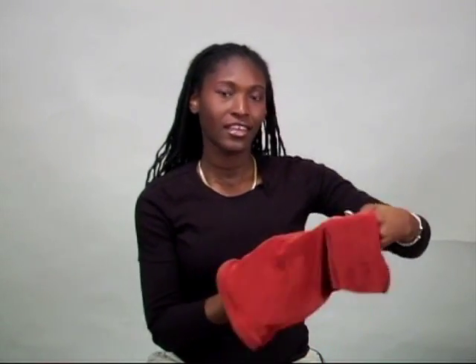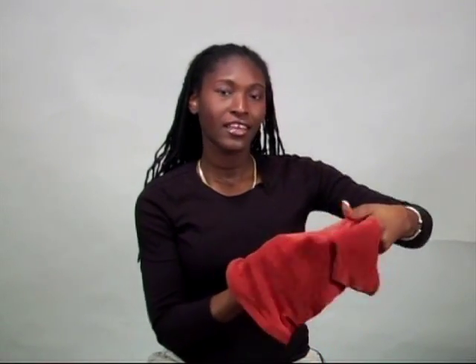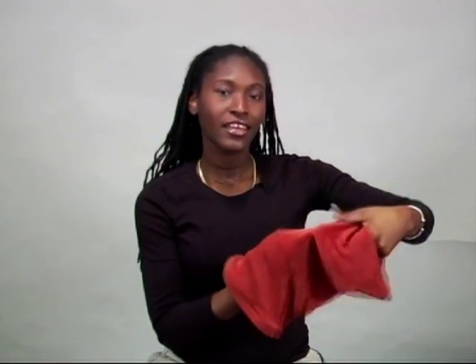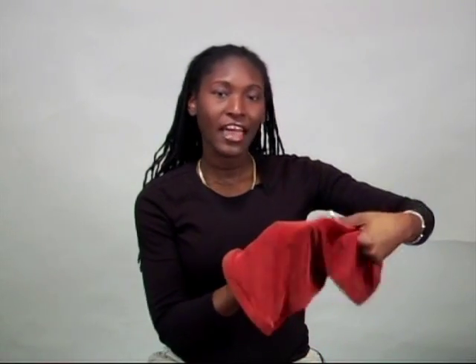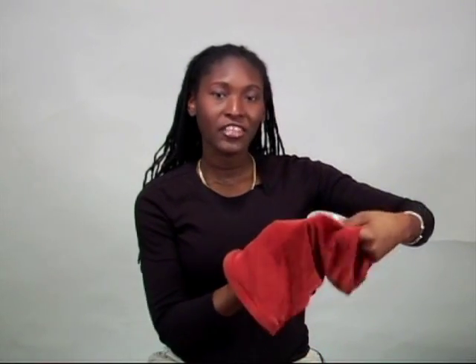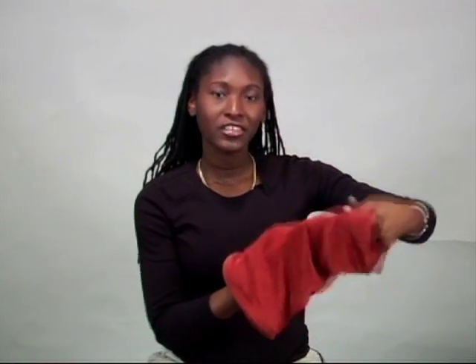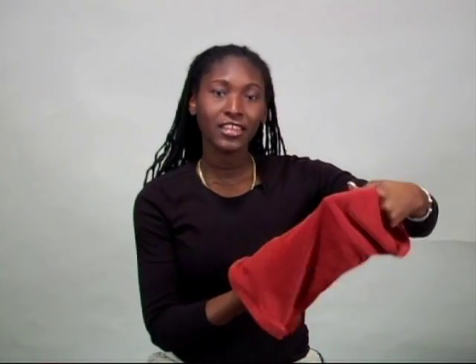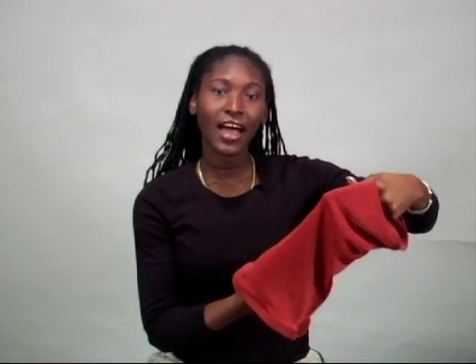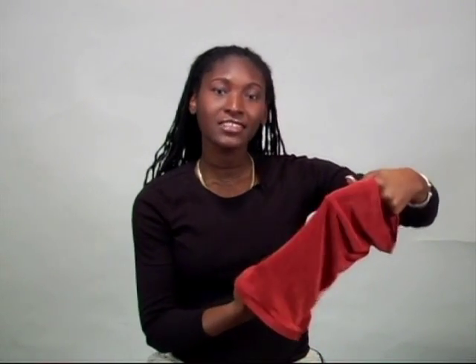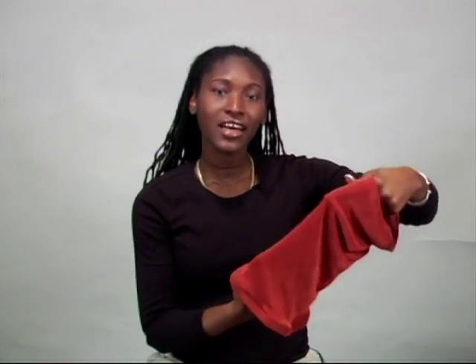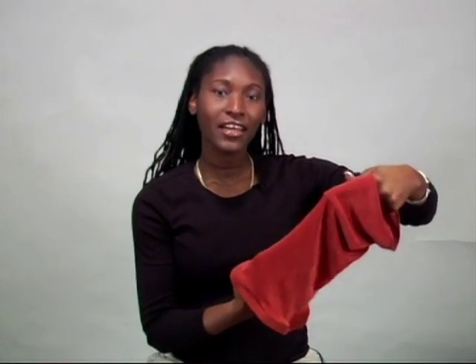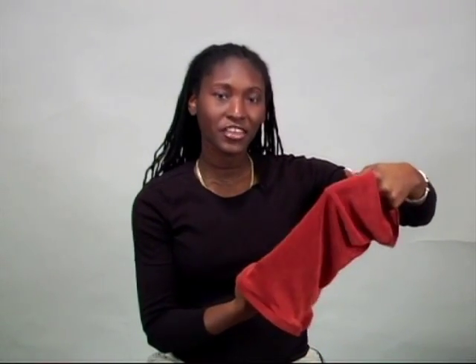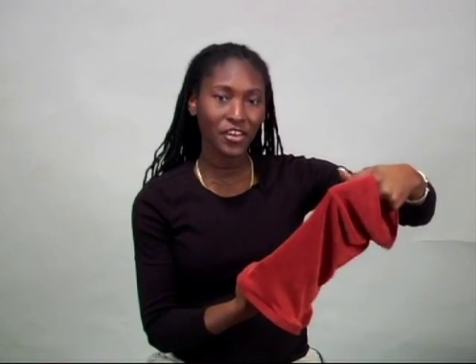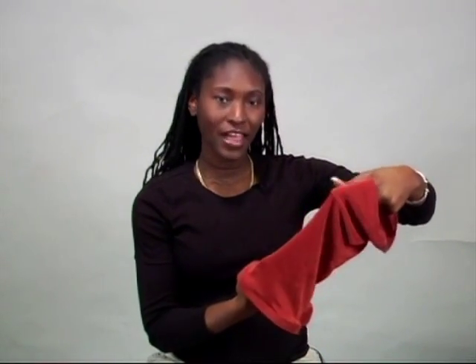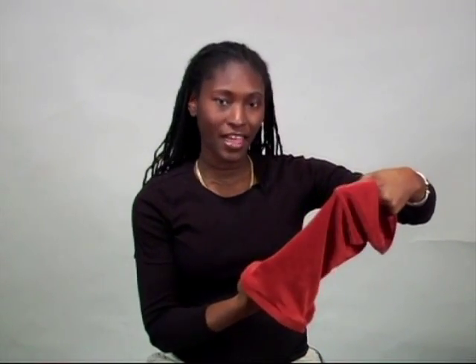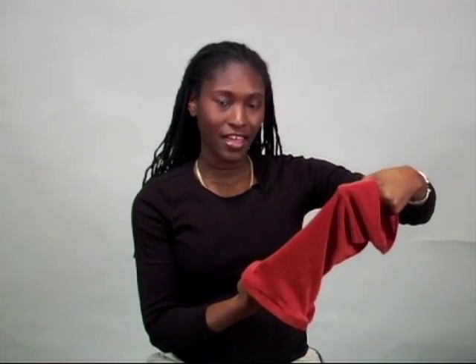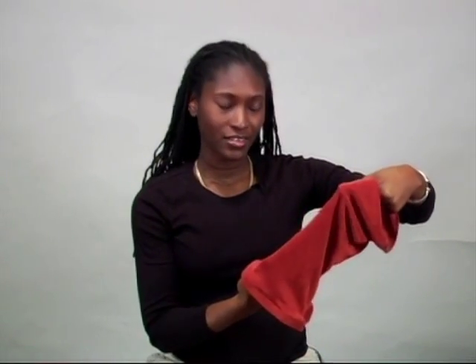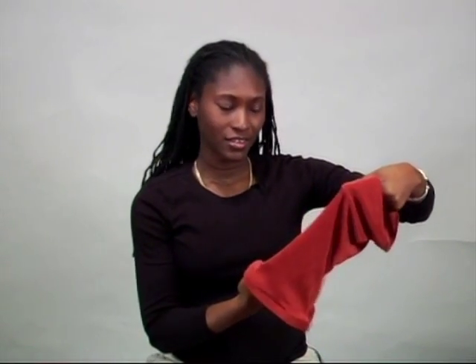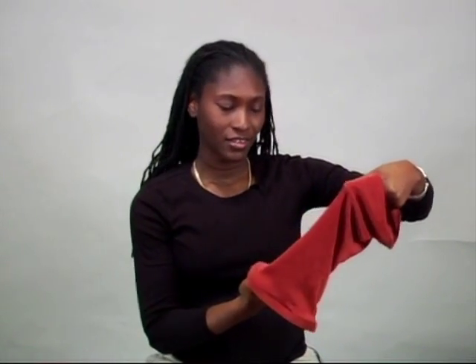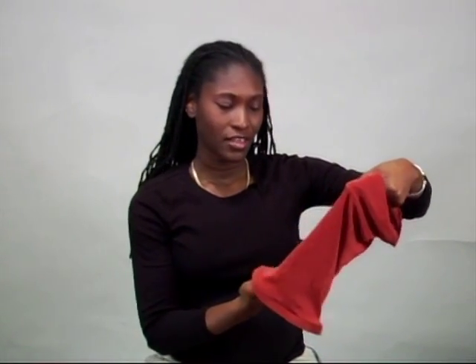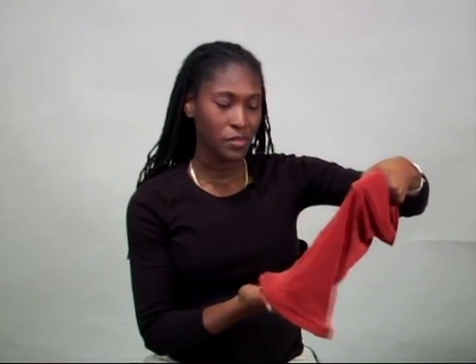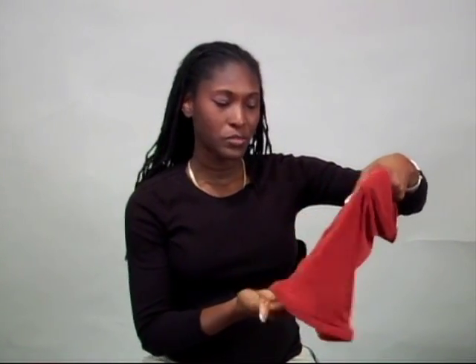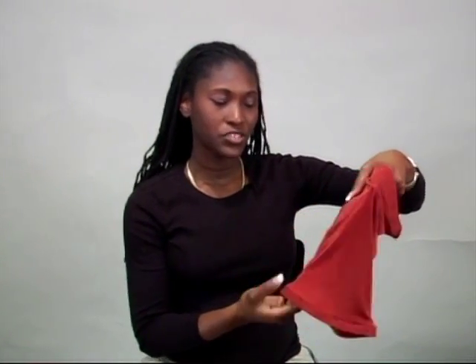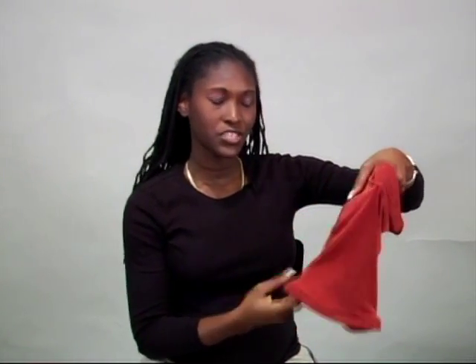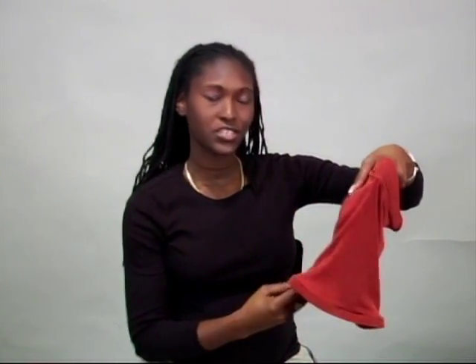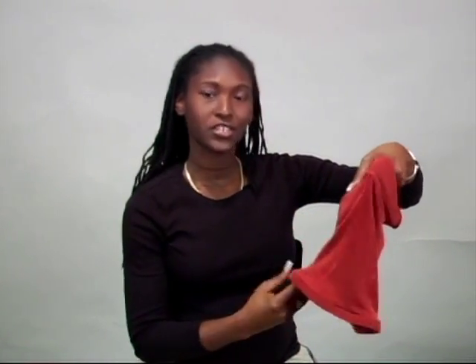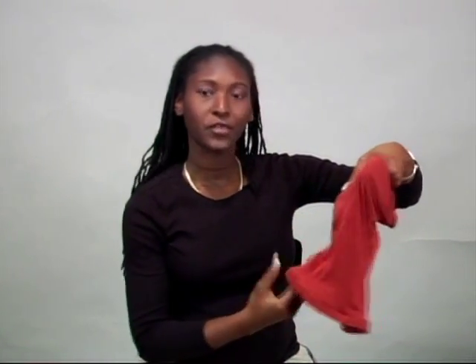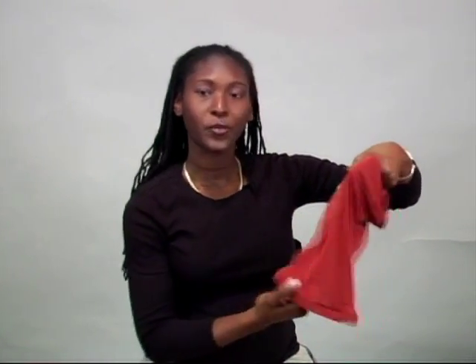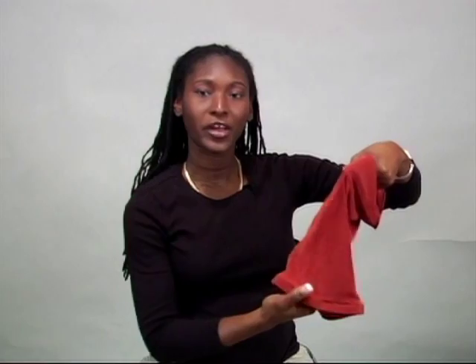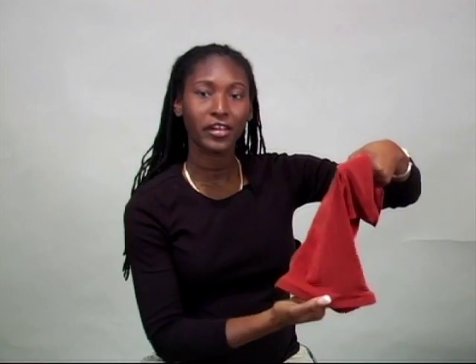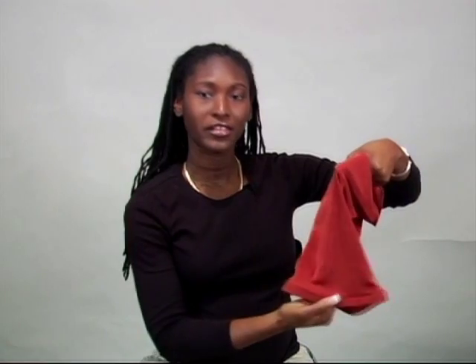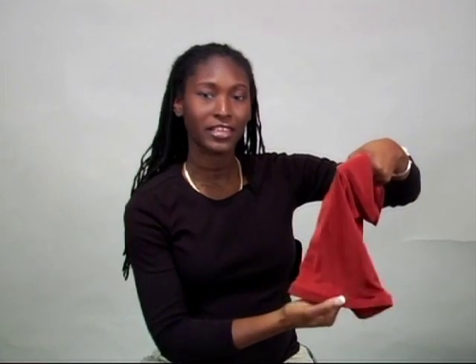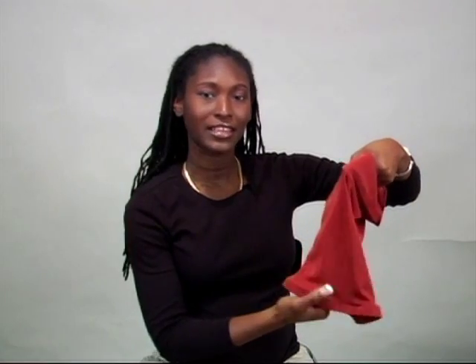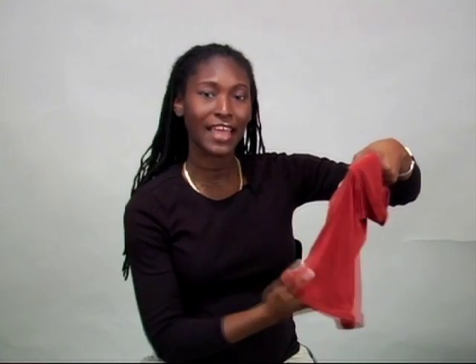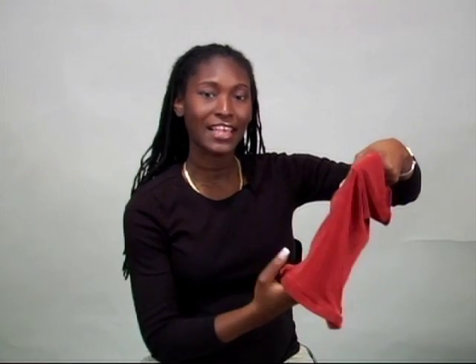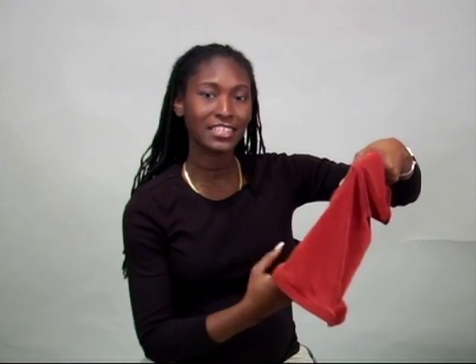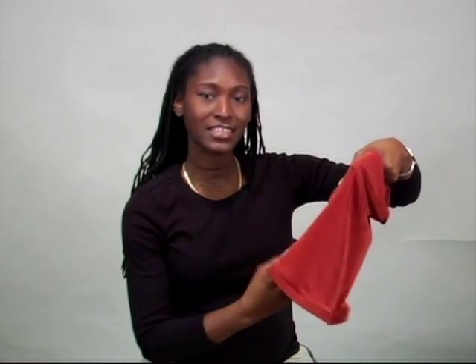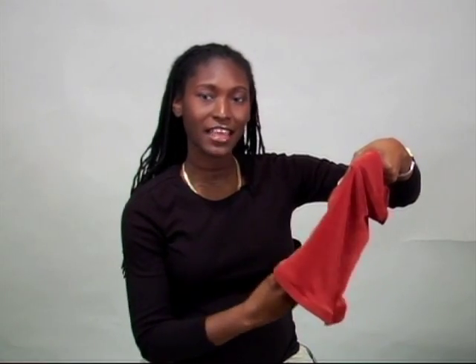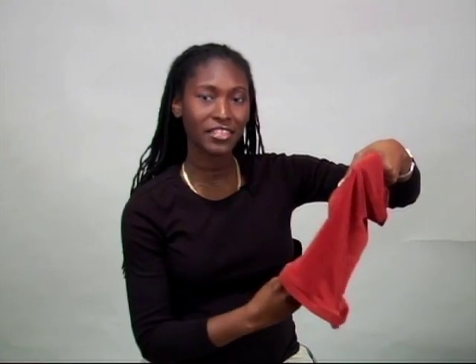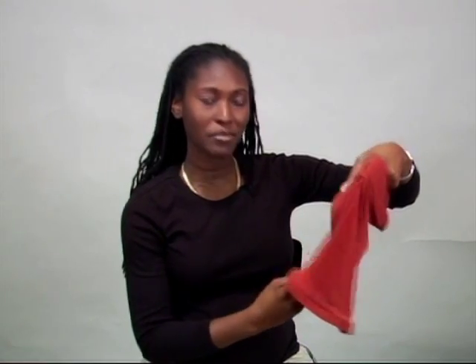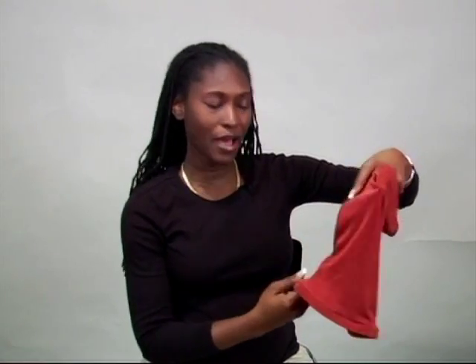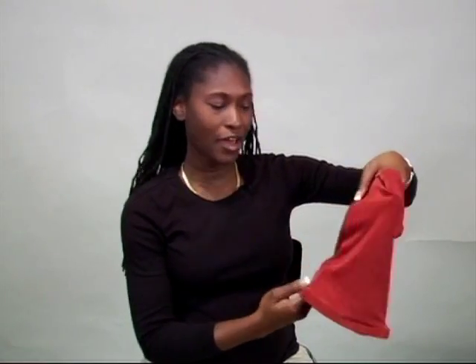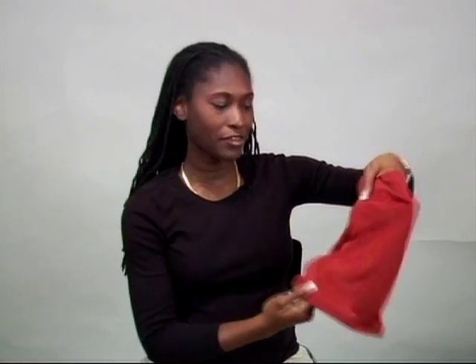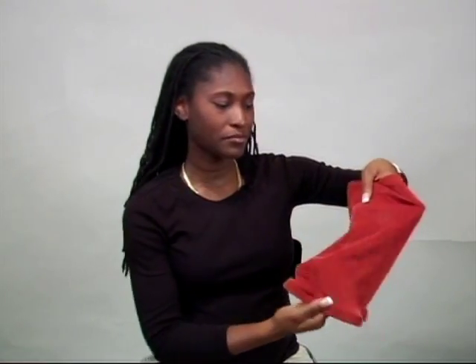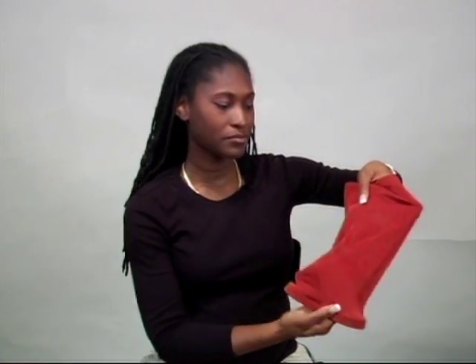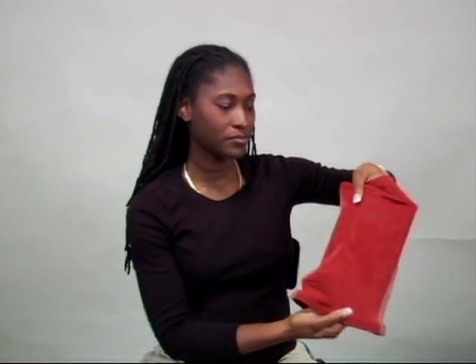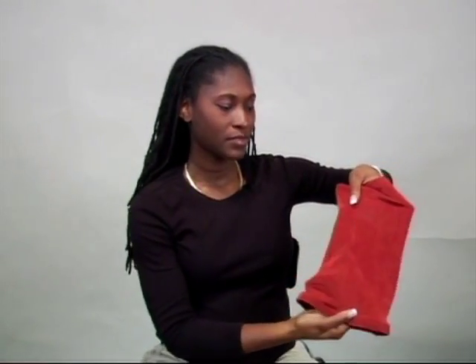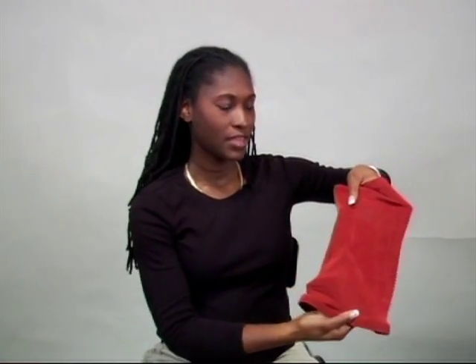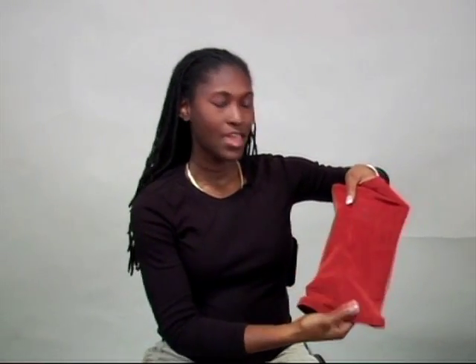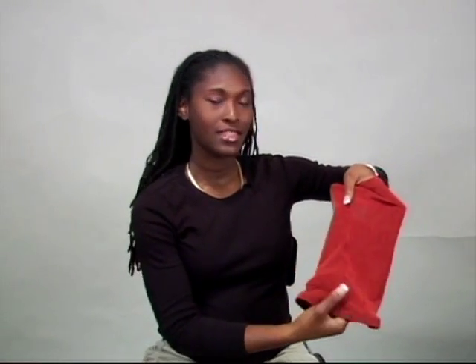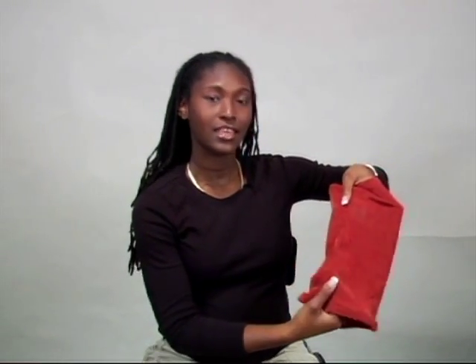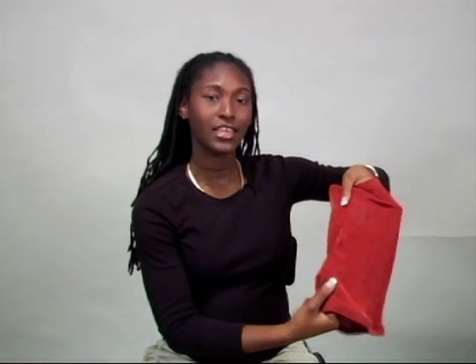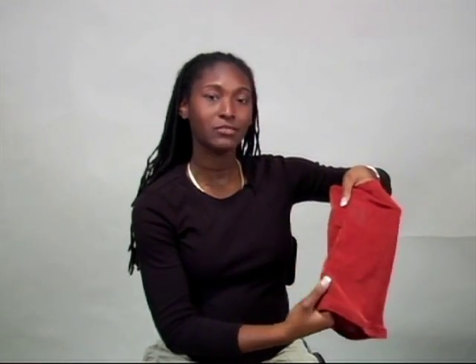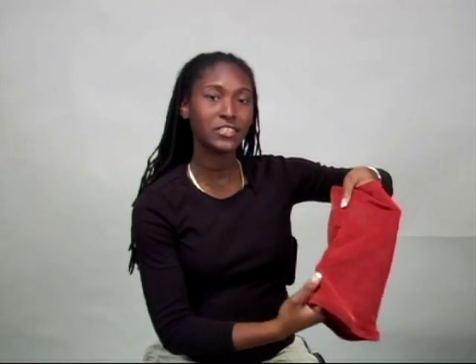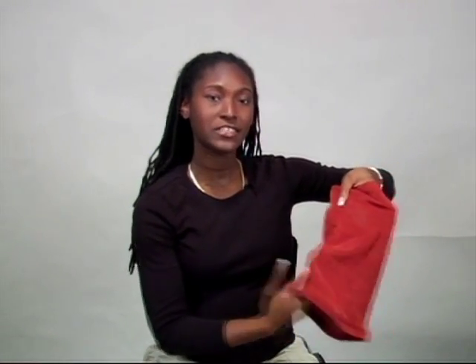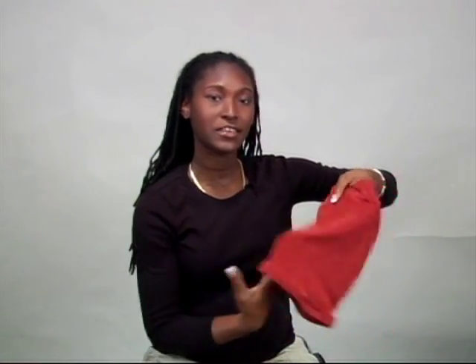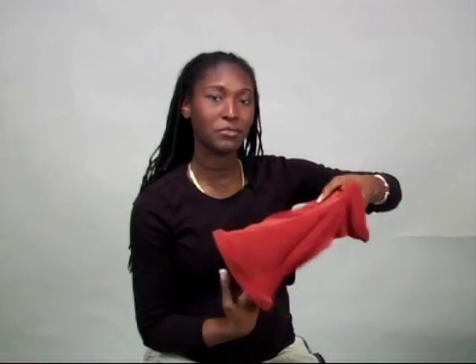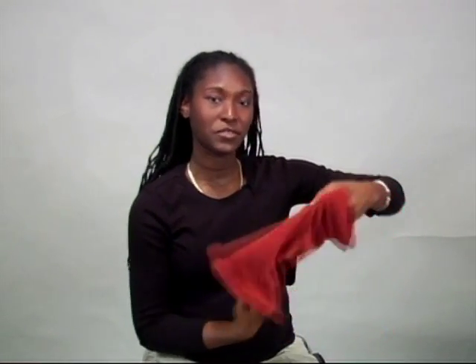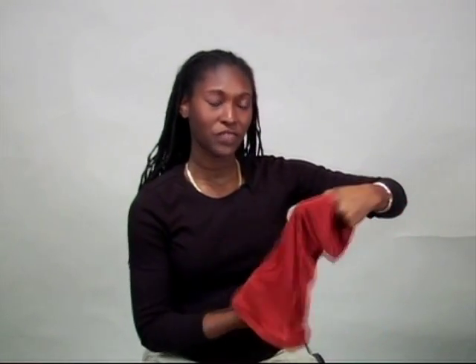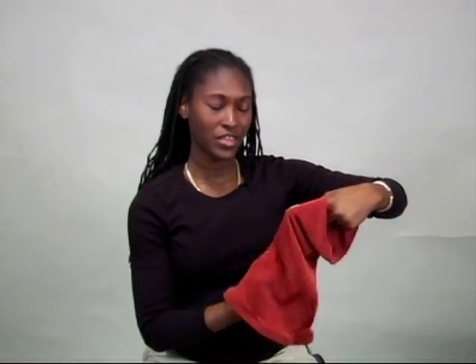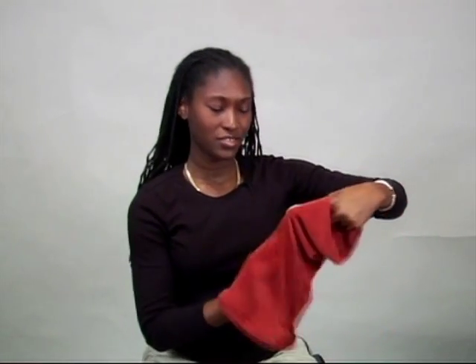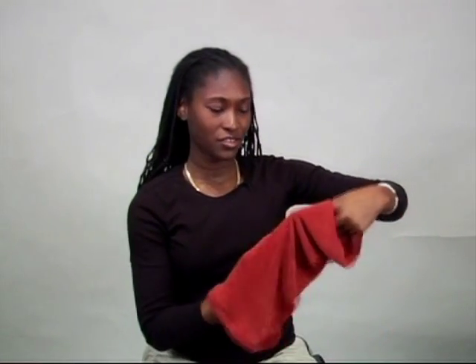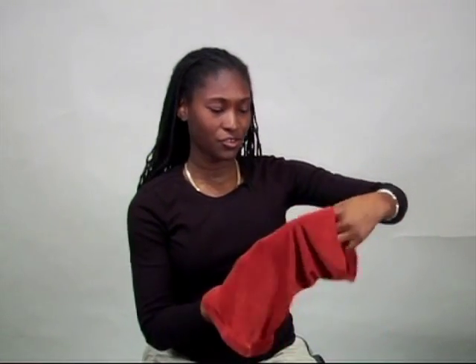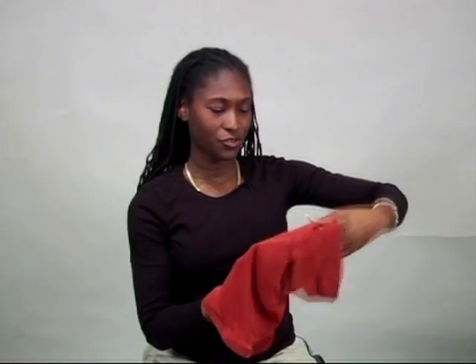Gather the lock sock in your hand, position it where the elastic is at the bottom and the end seam is facing you.